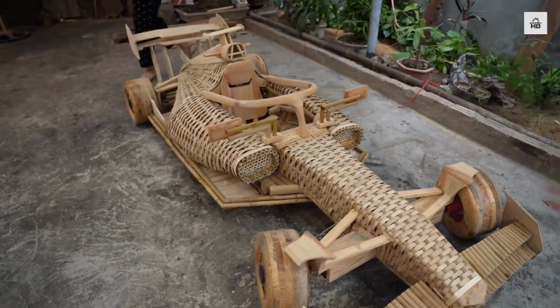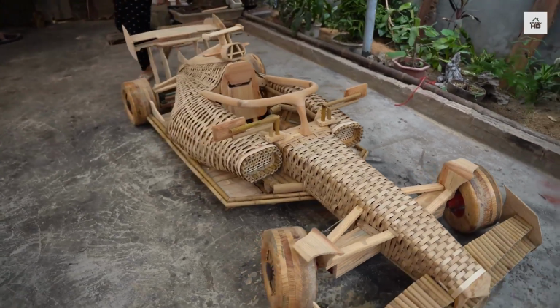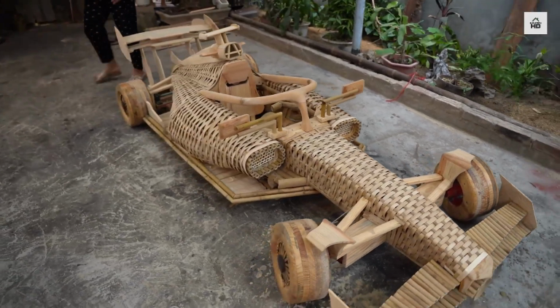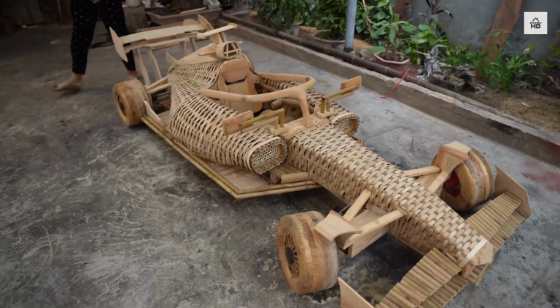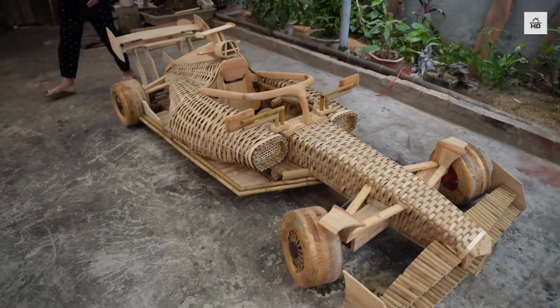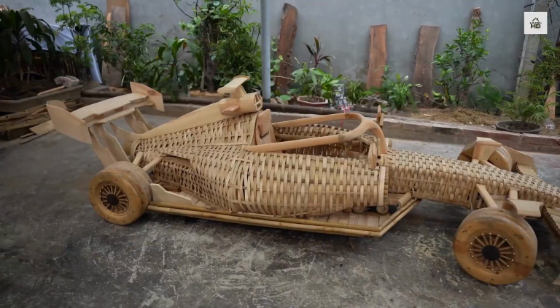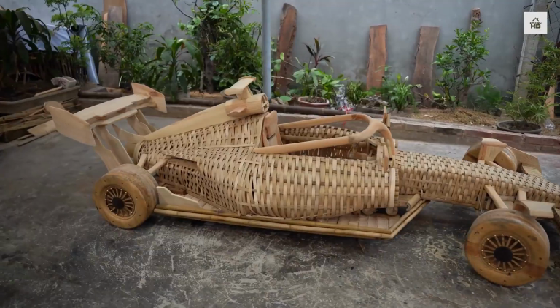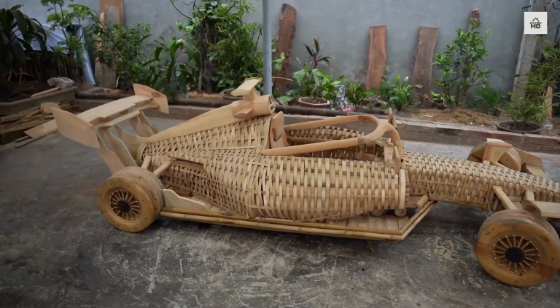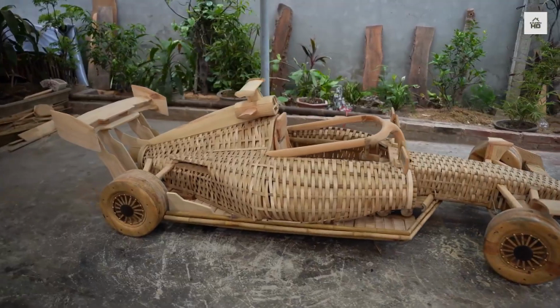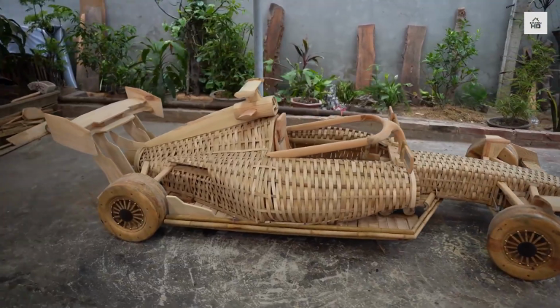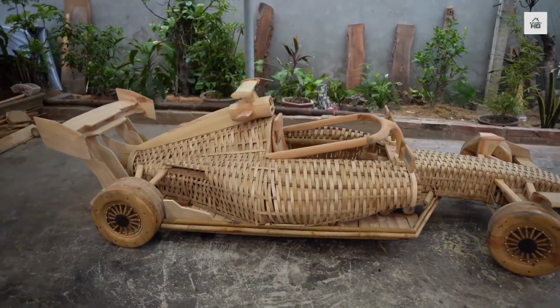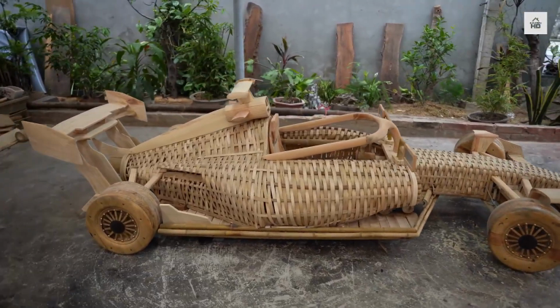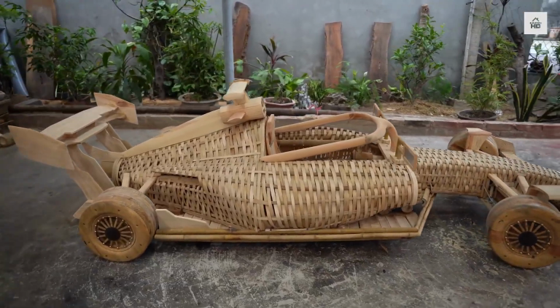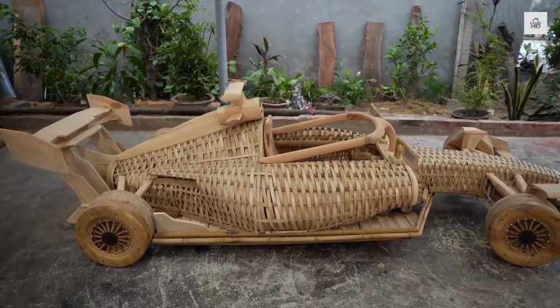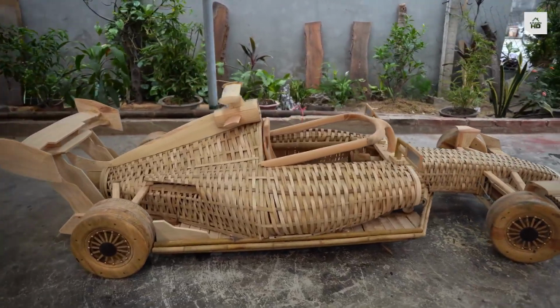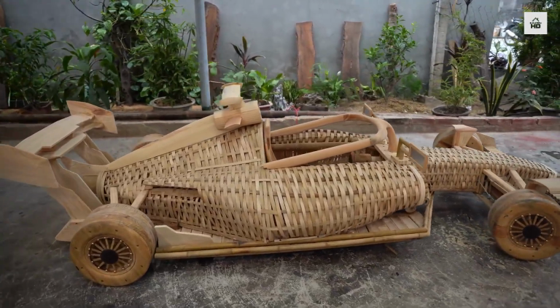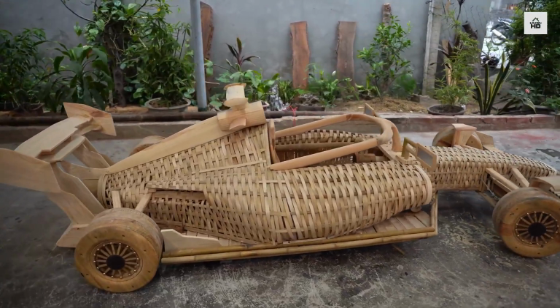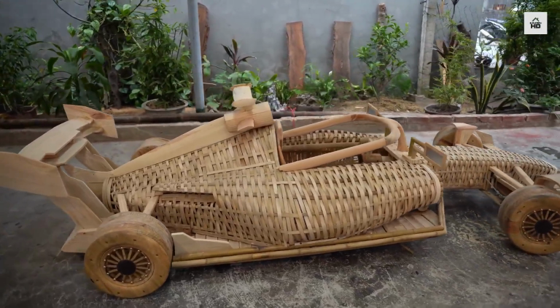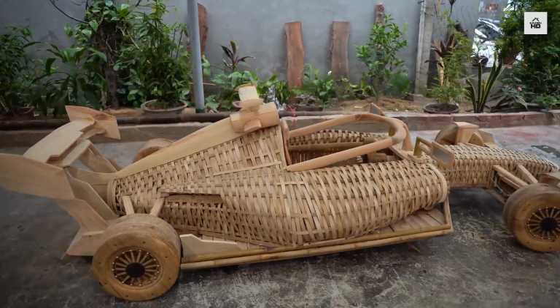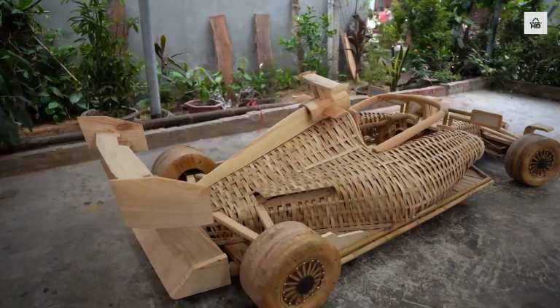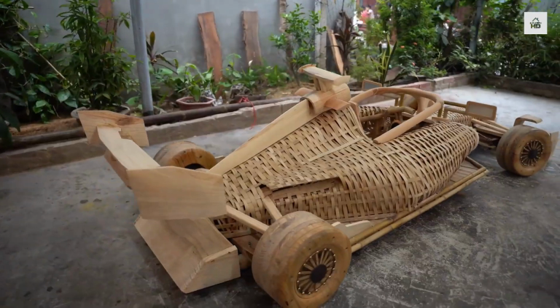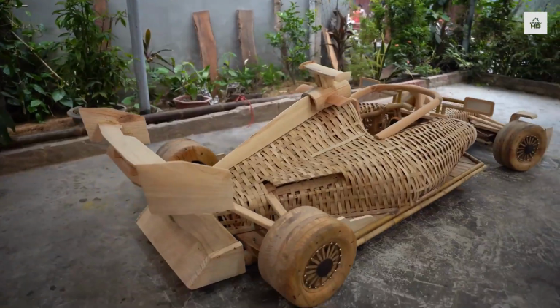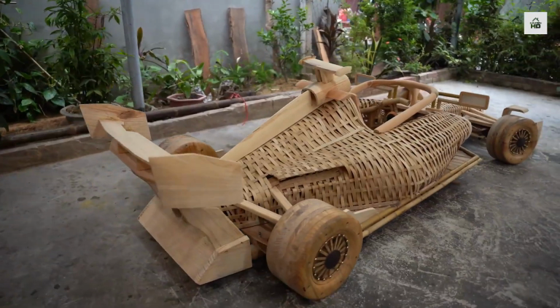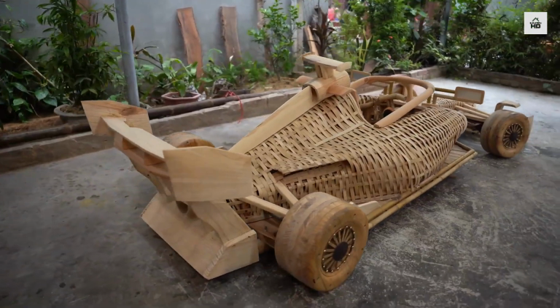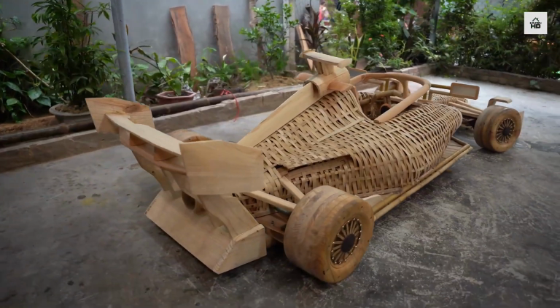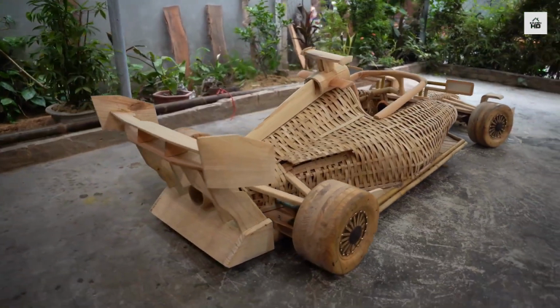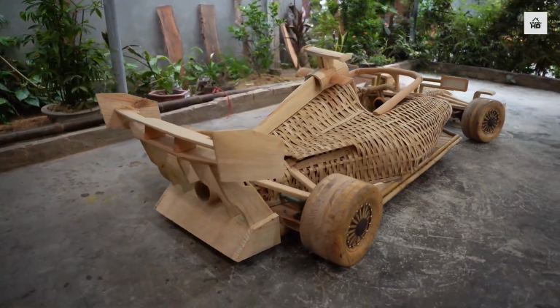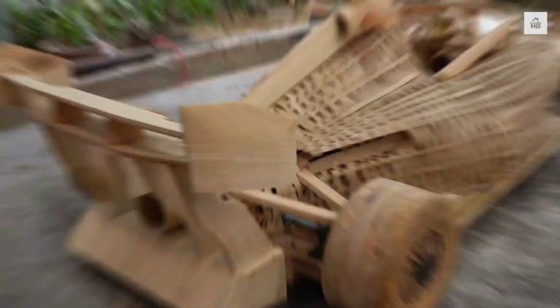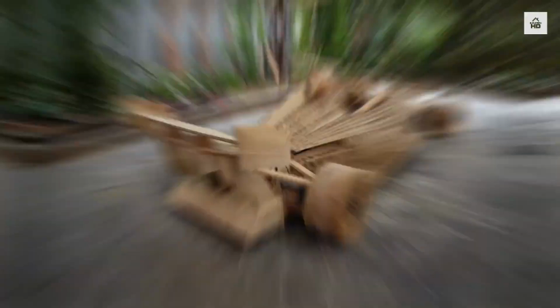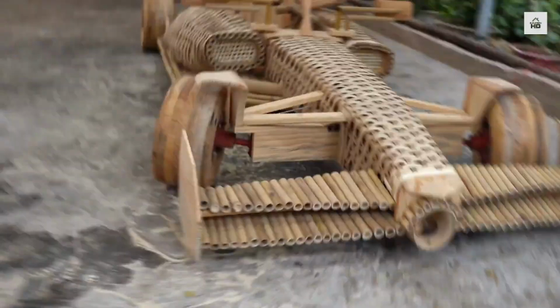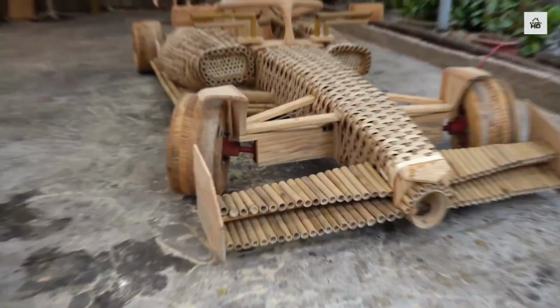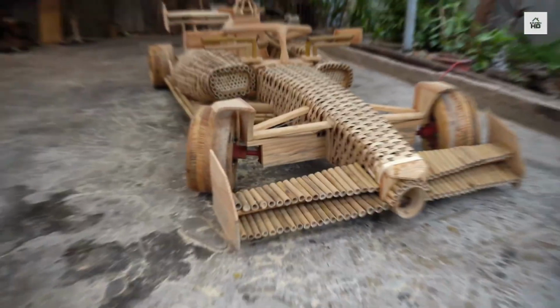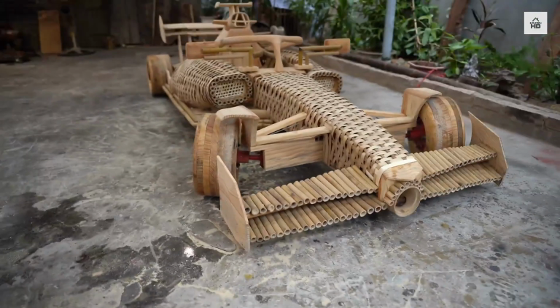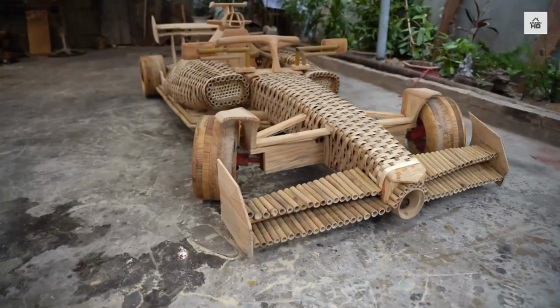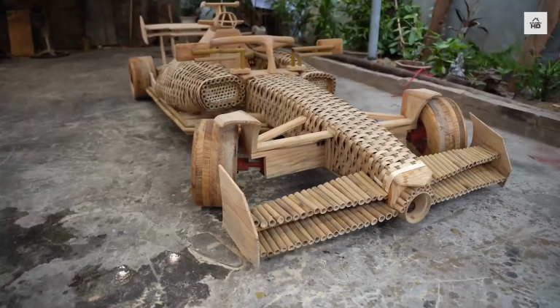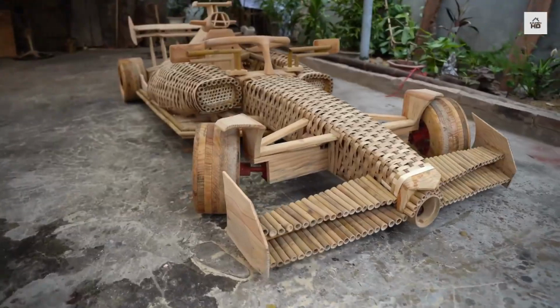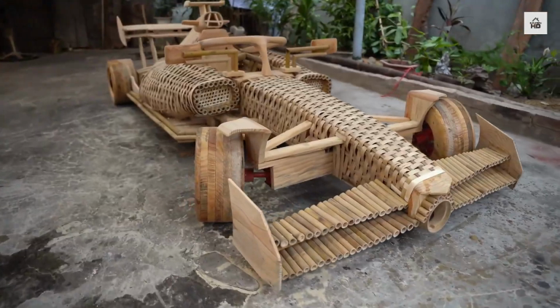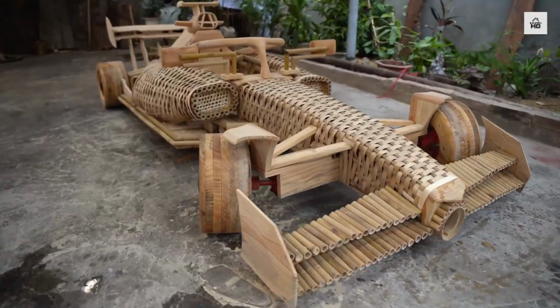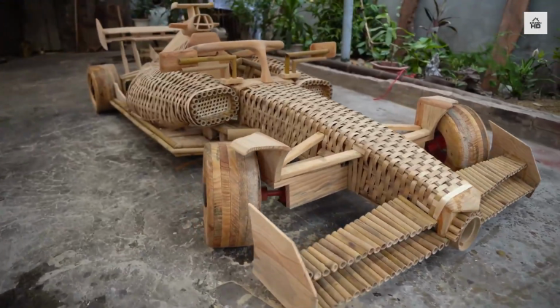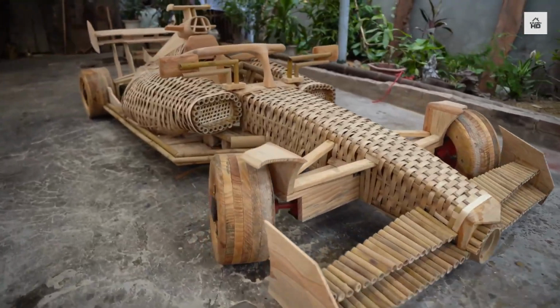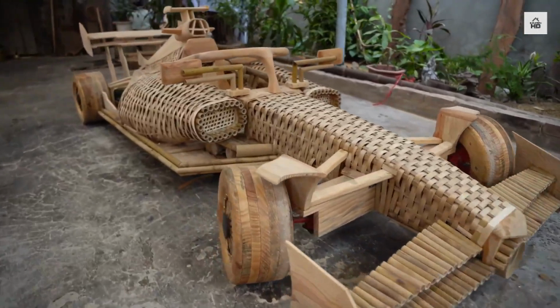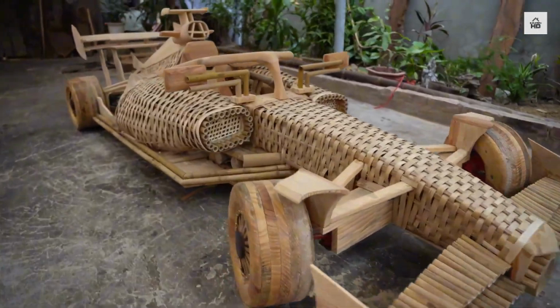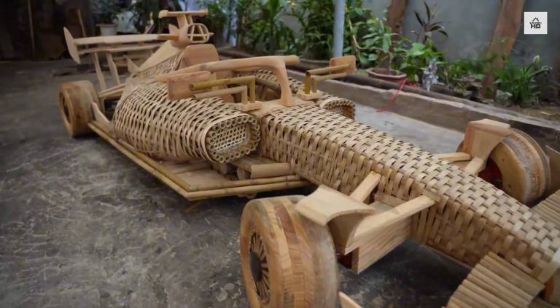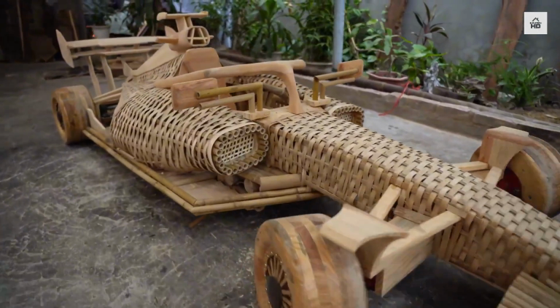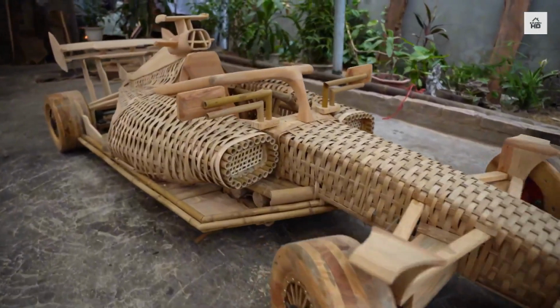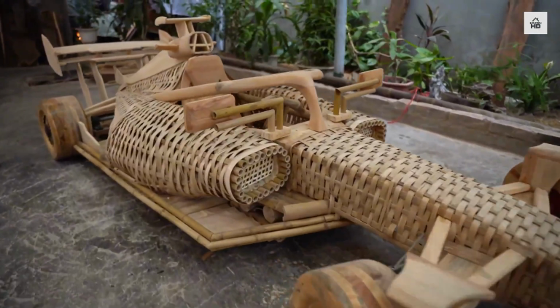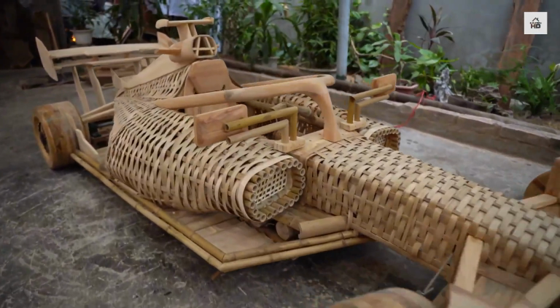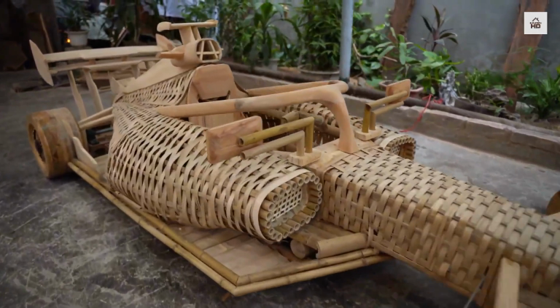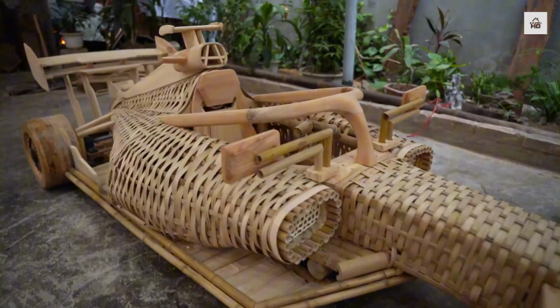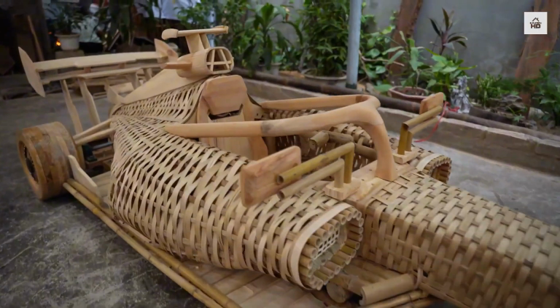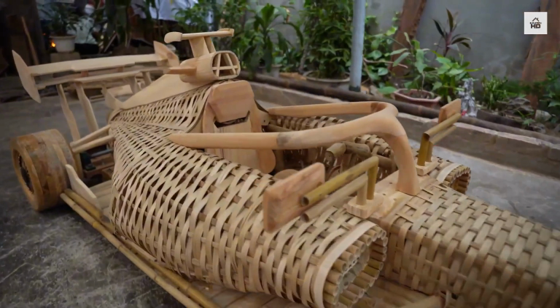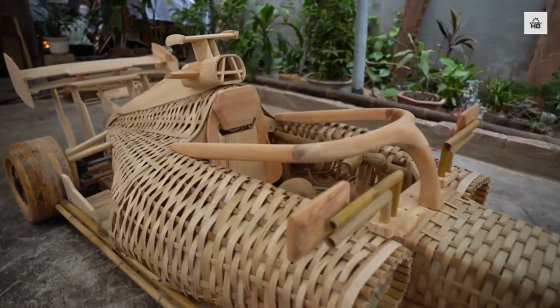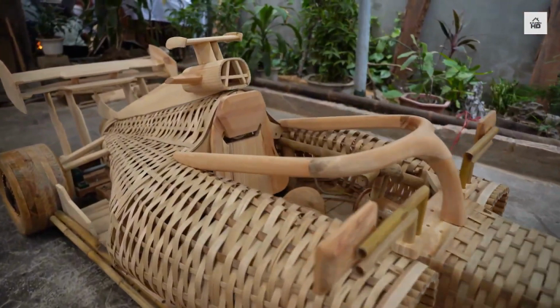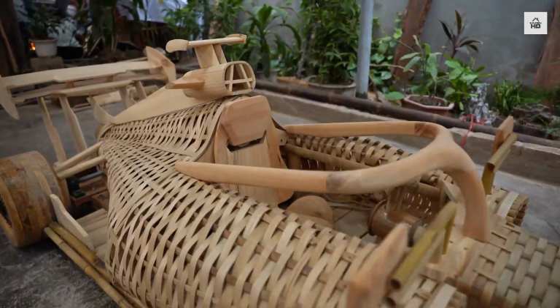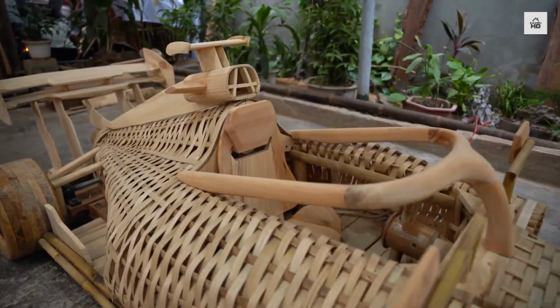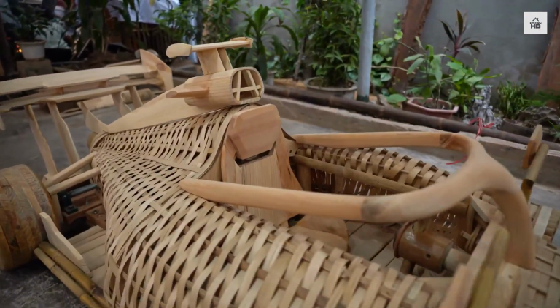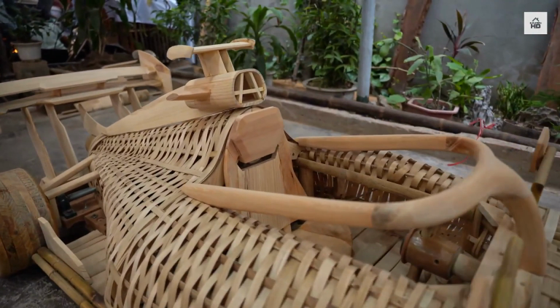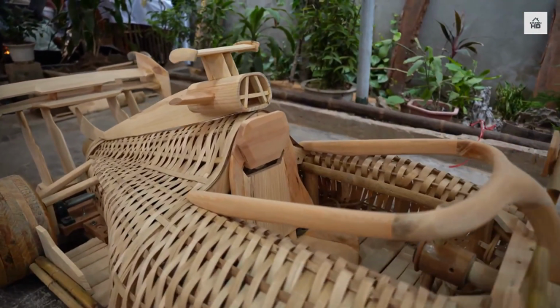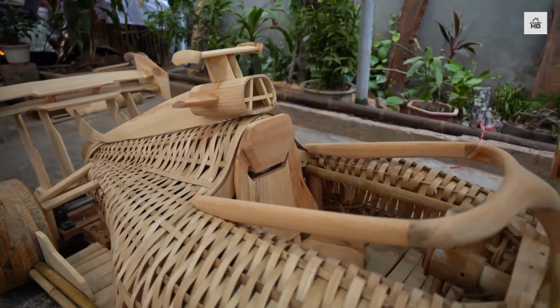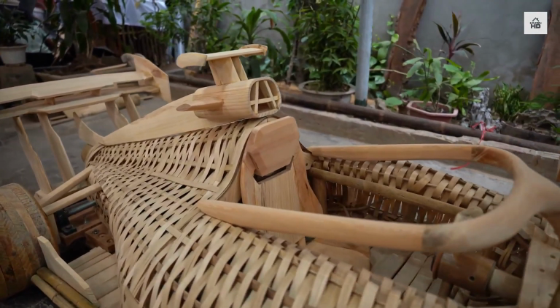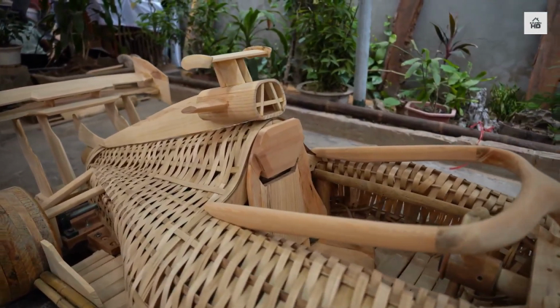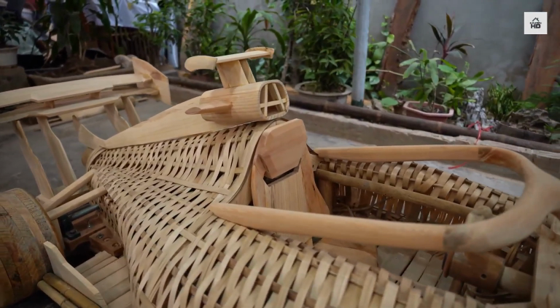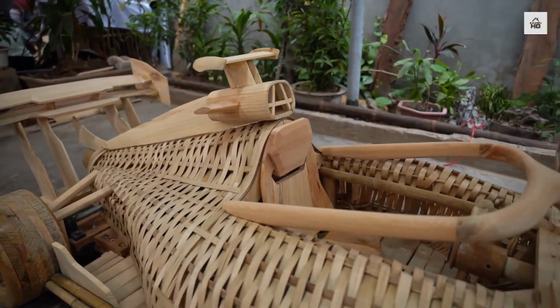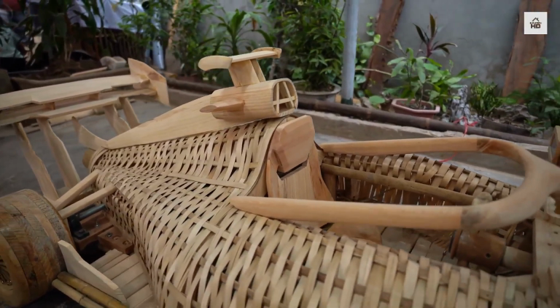Hi everyone. Today you'll see something truly amazing. A girl decided to build a real Formula One car out of bamboo.